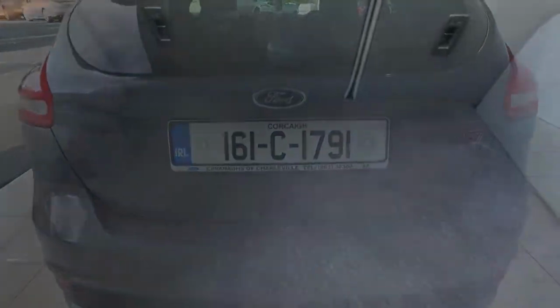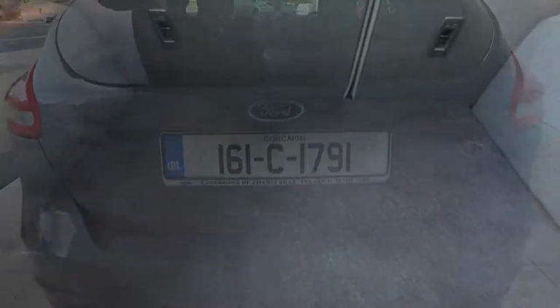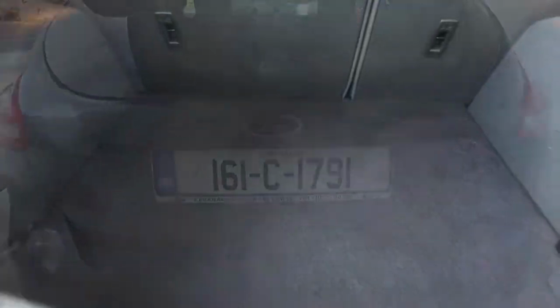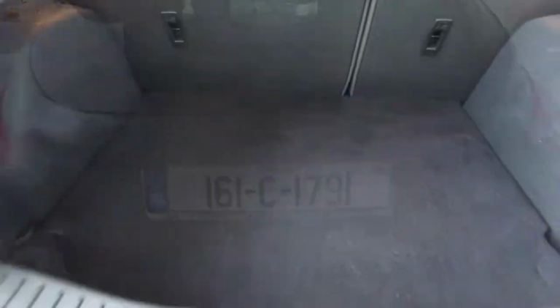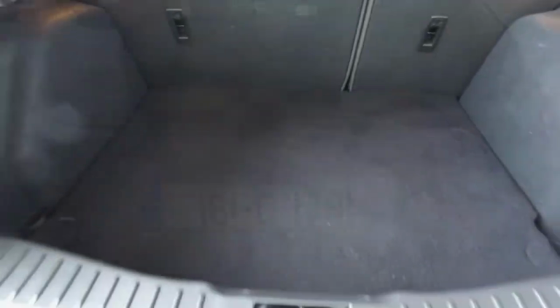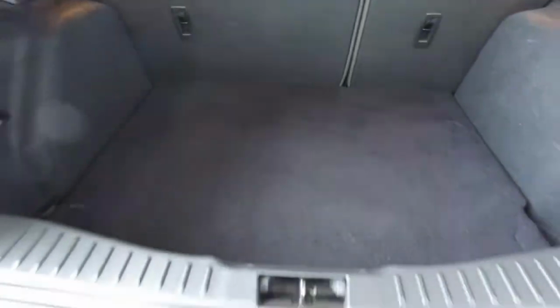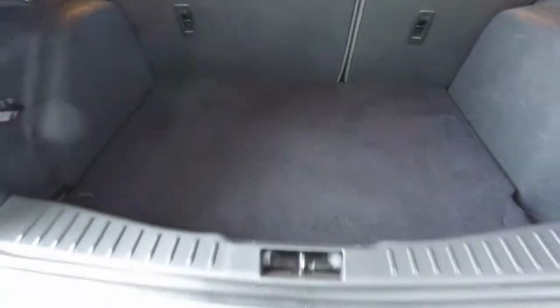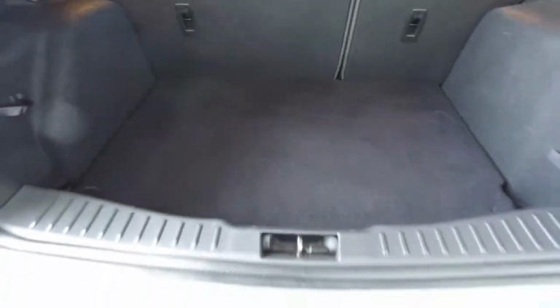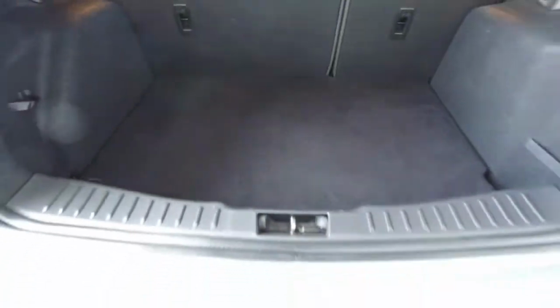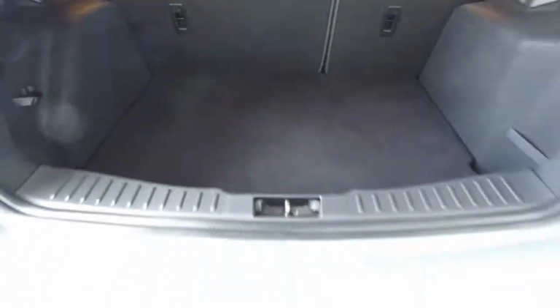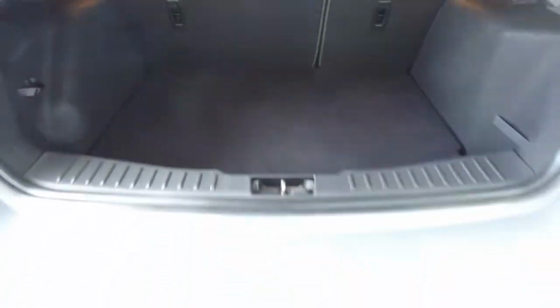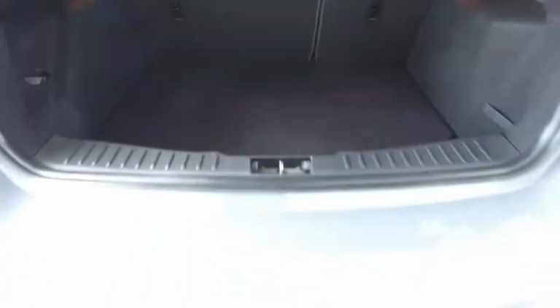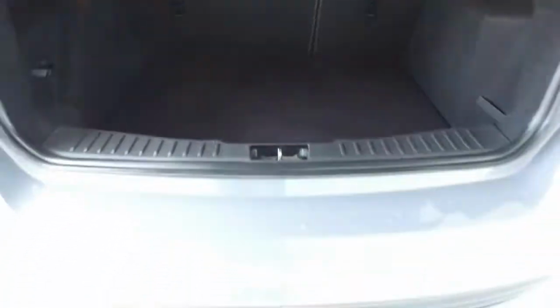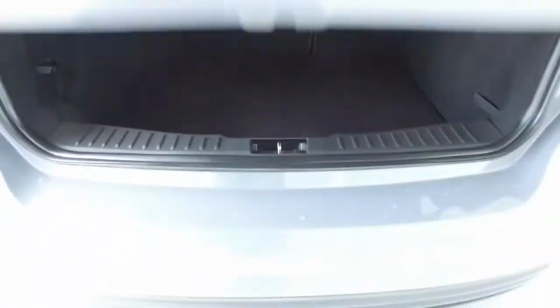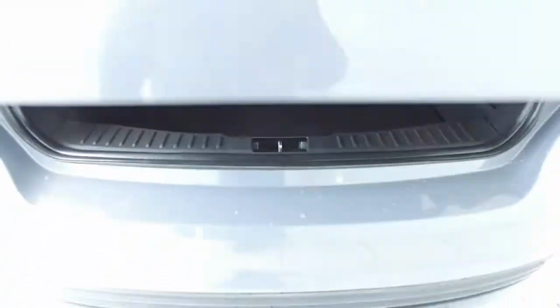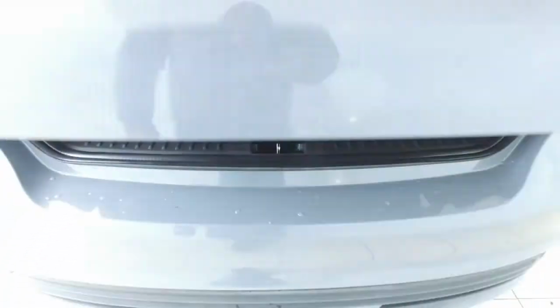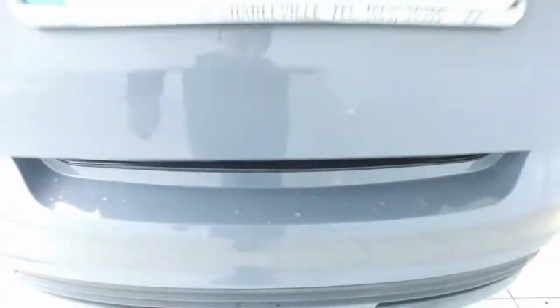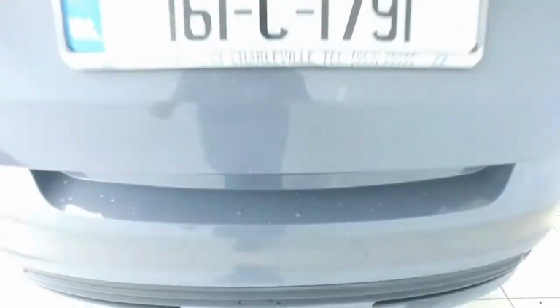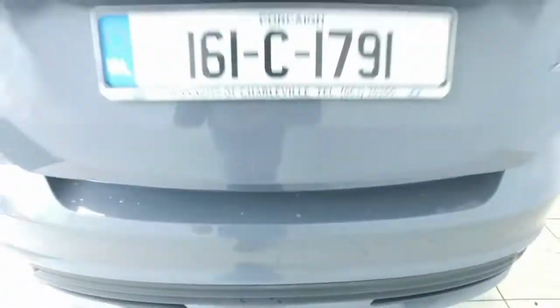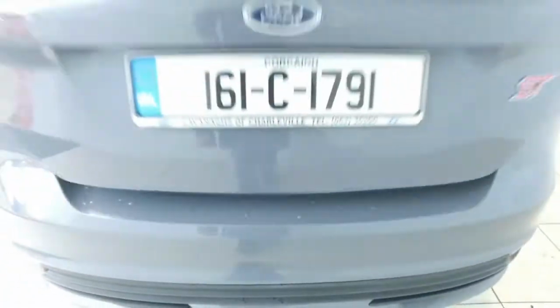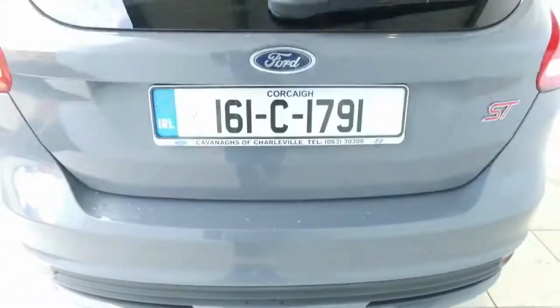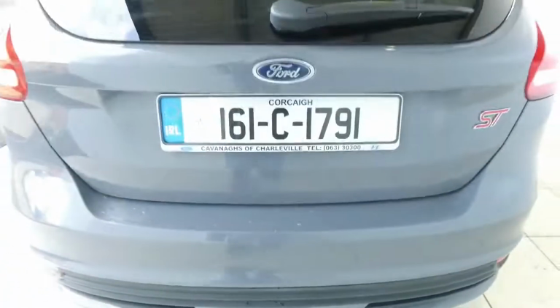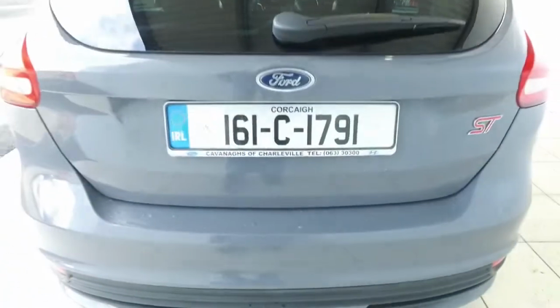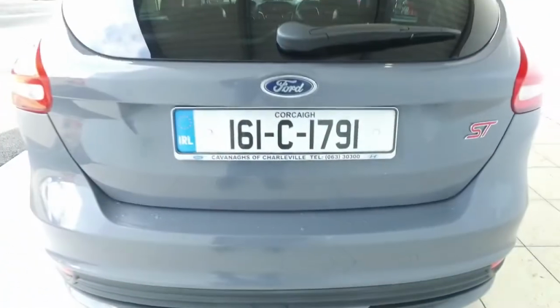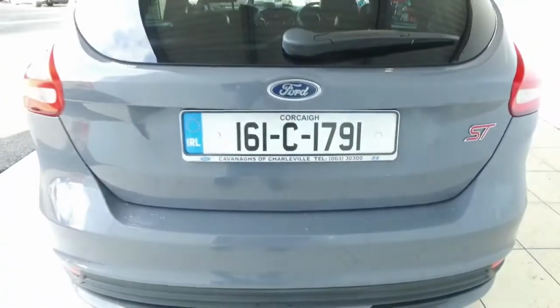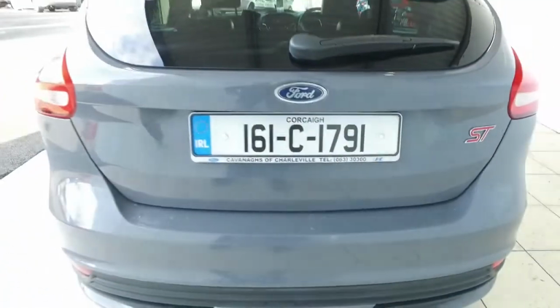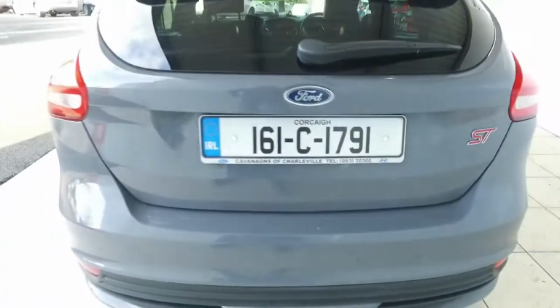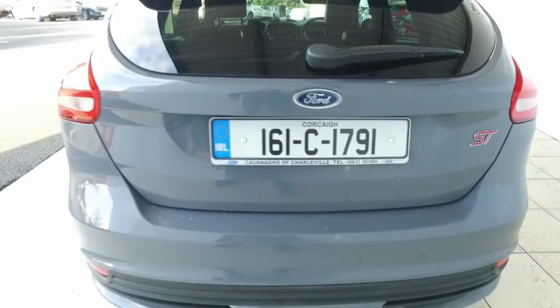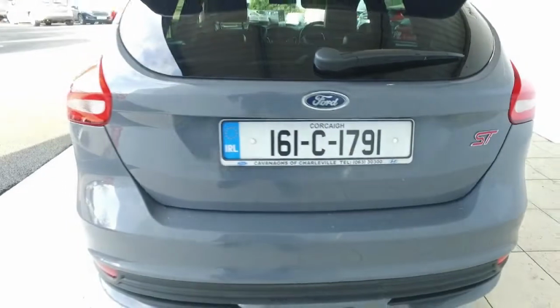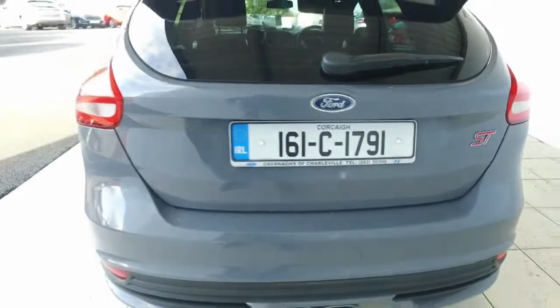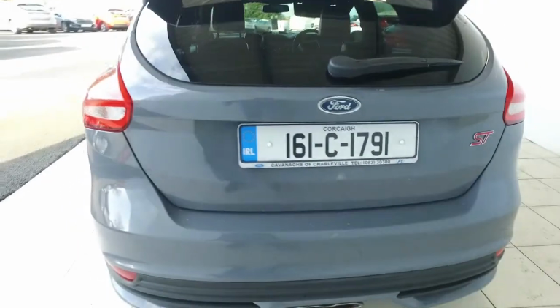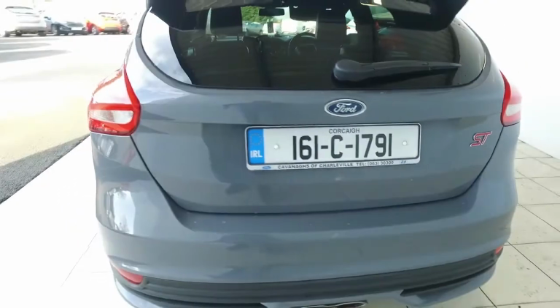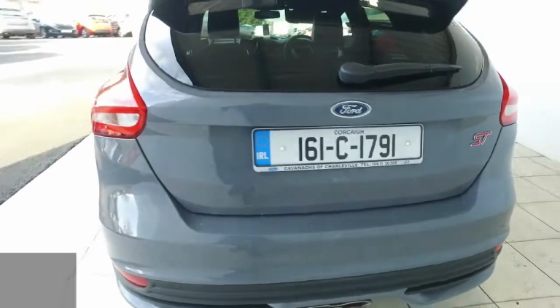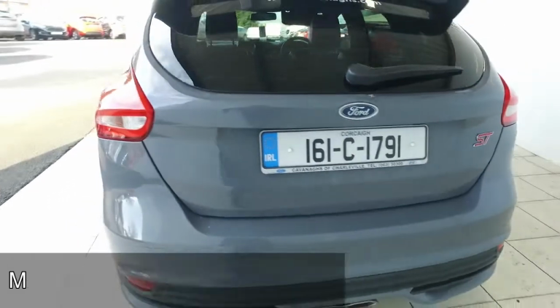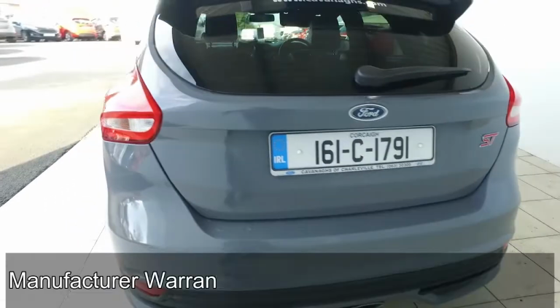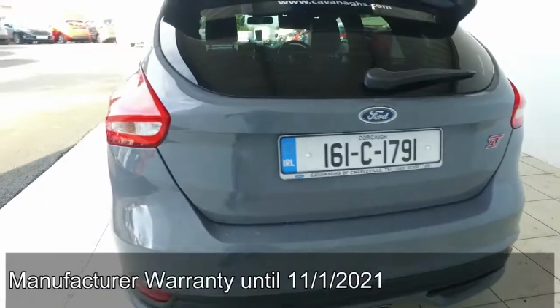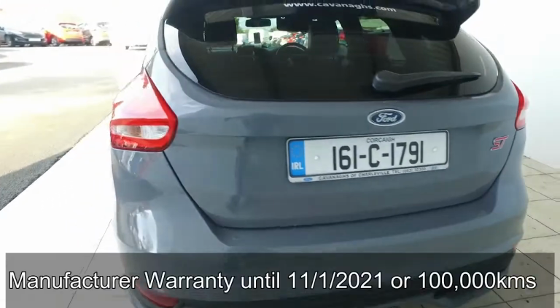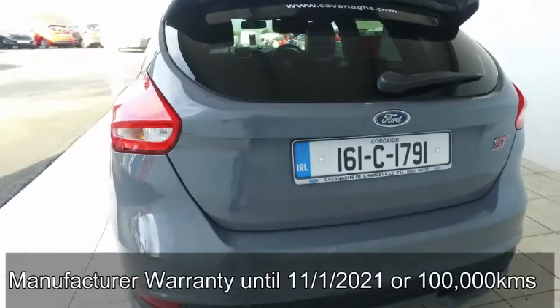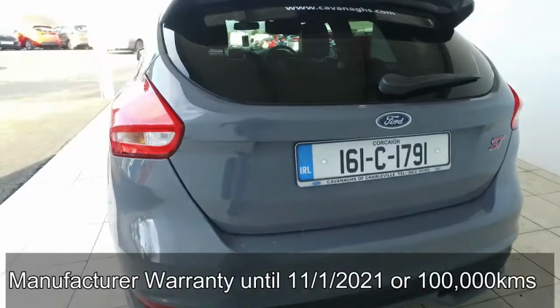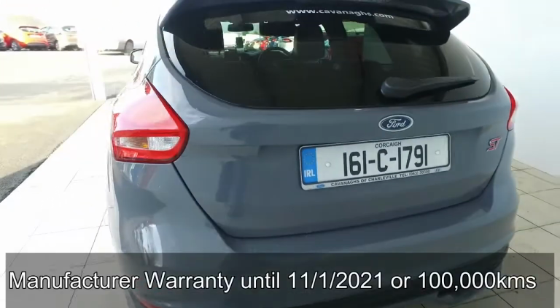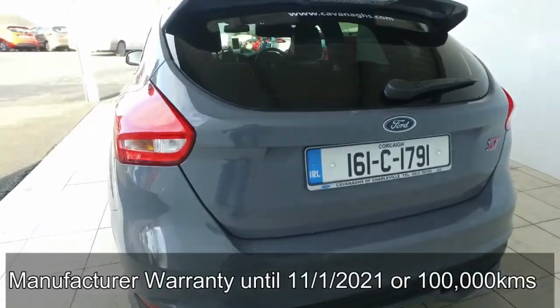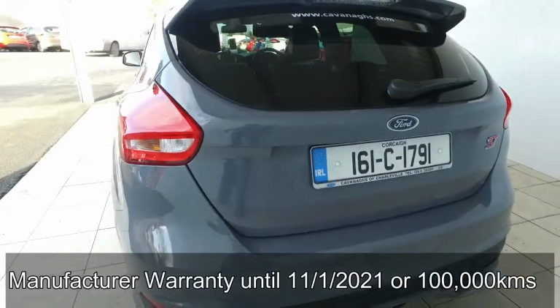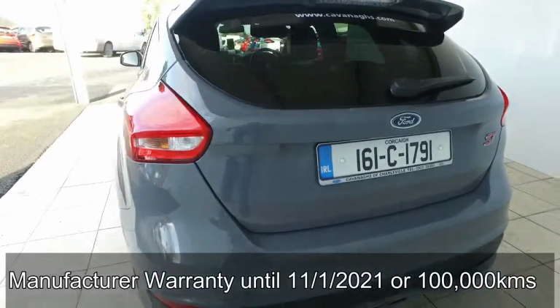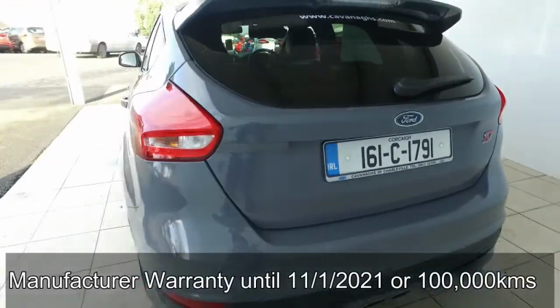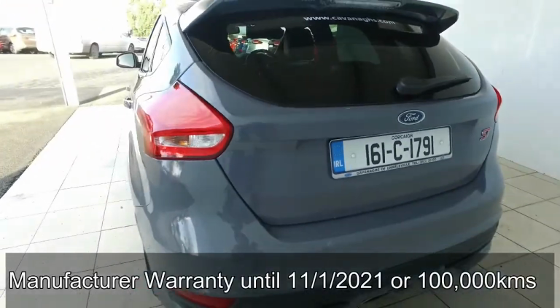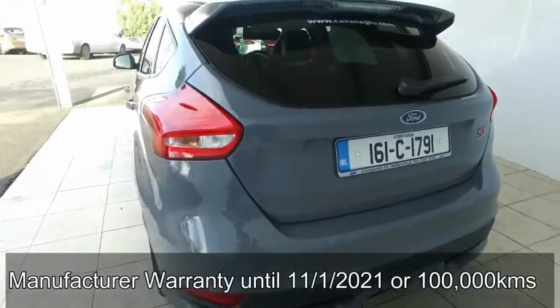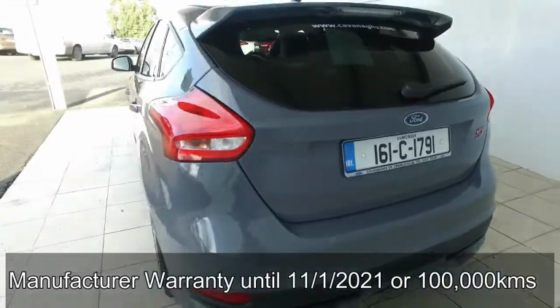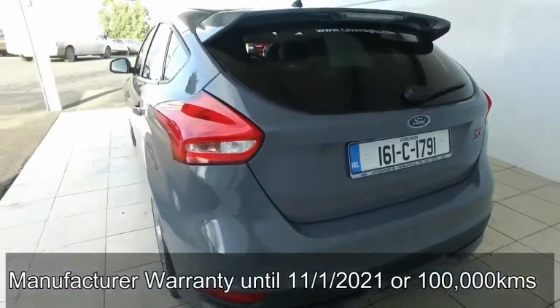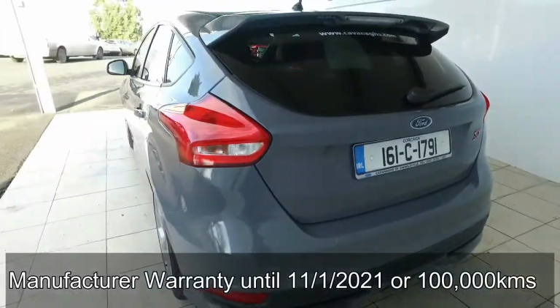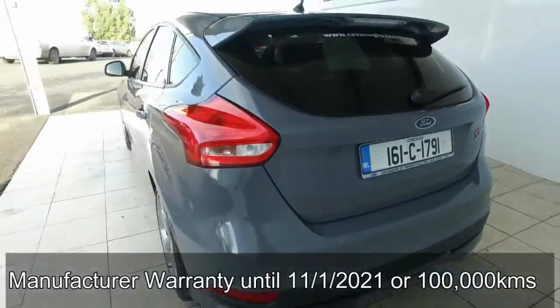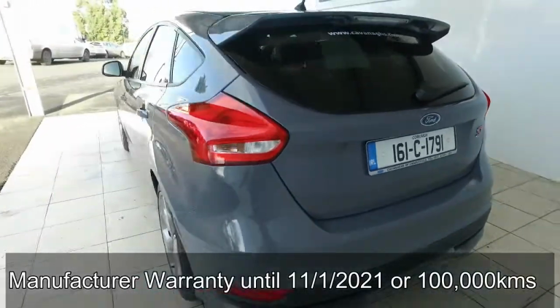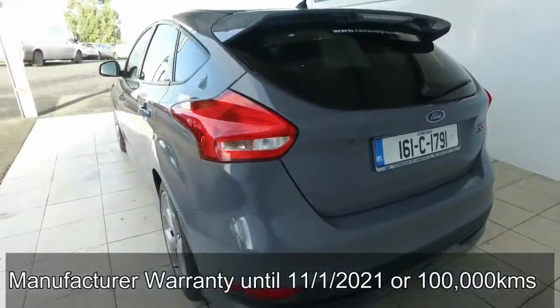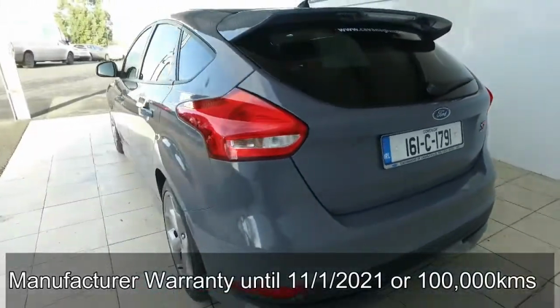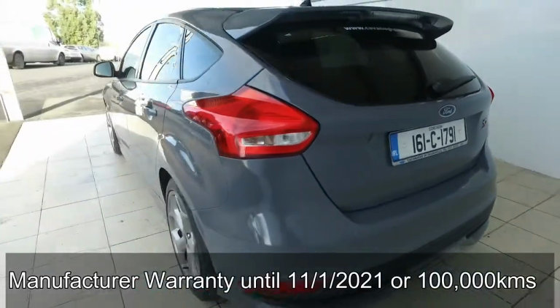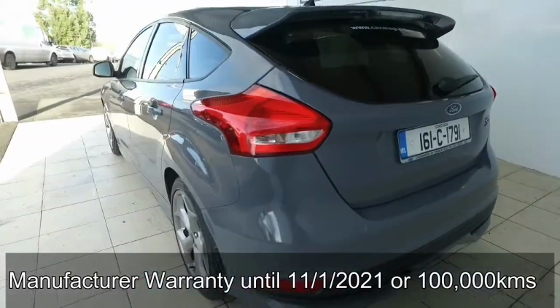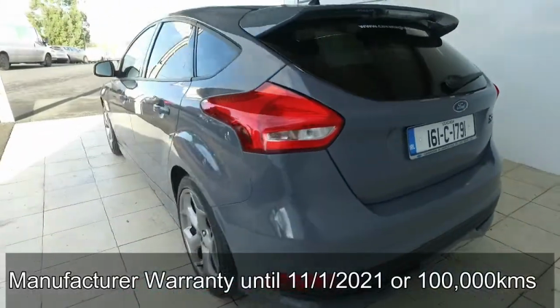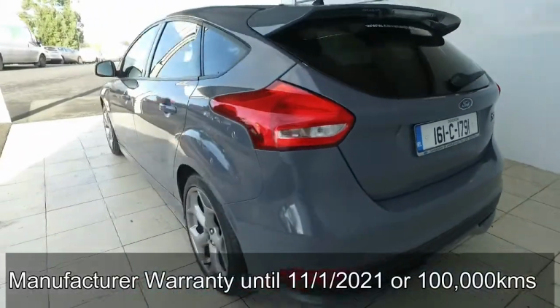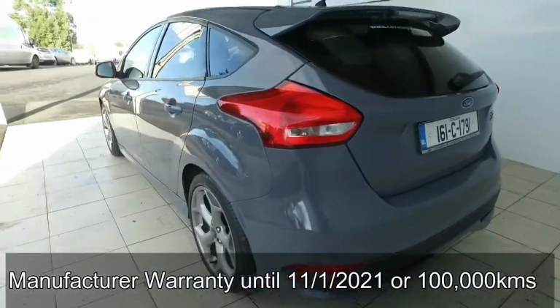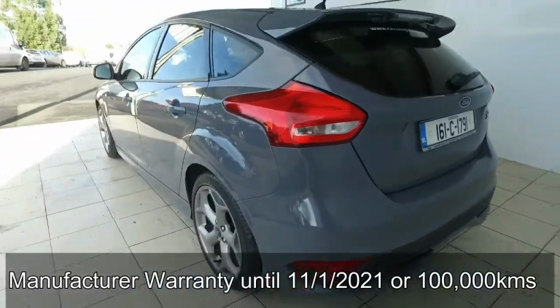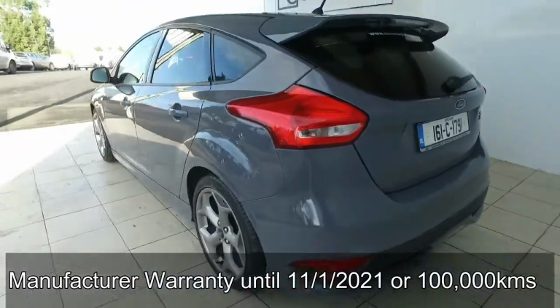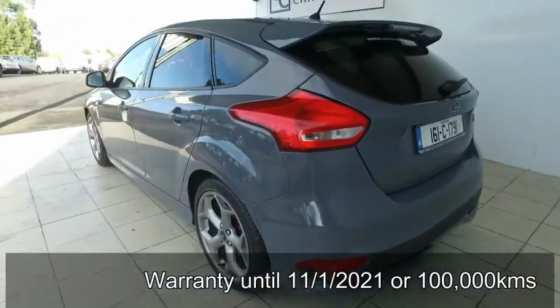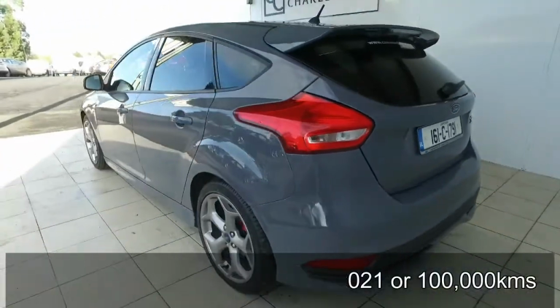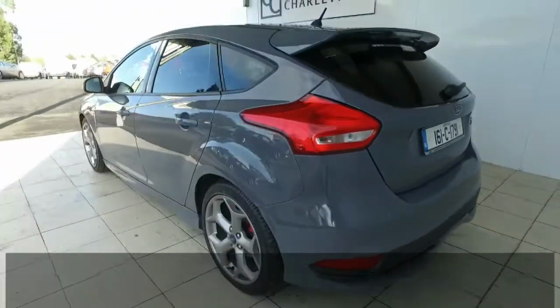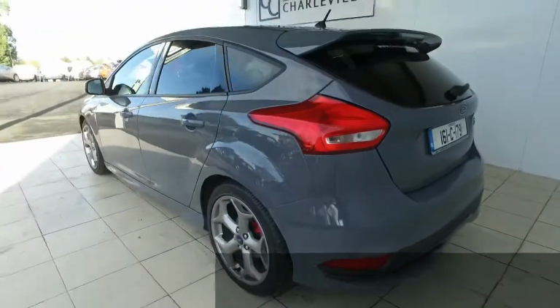As you can see, this was a well-maintained car which still remains under manufacturer warranty until January 2021.